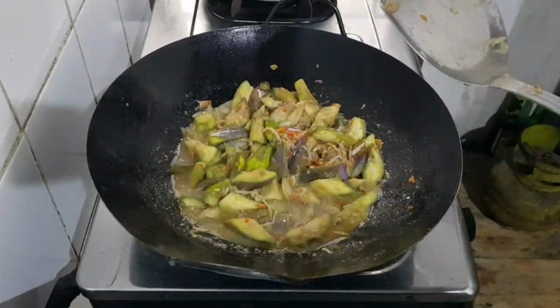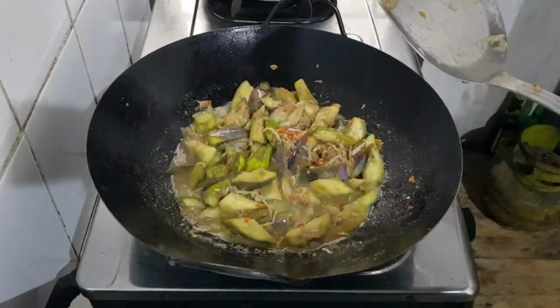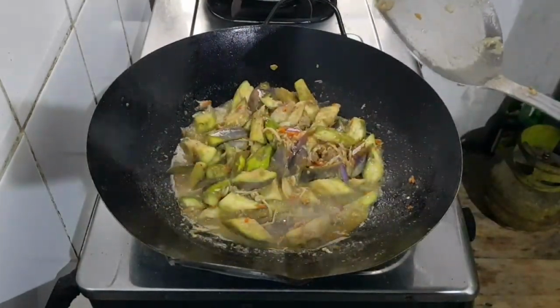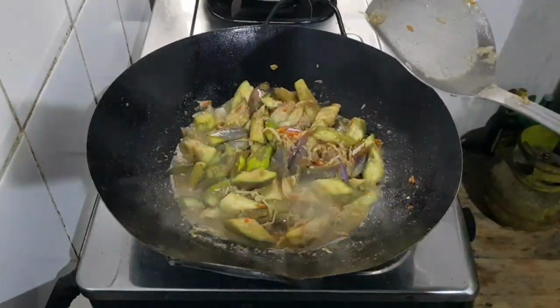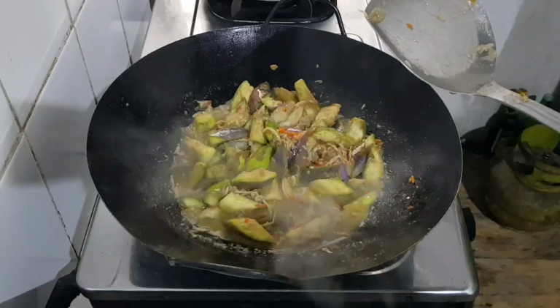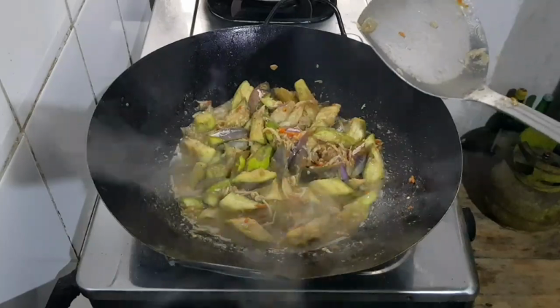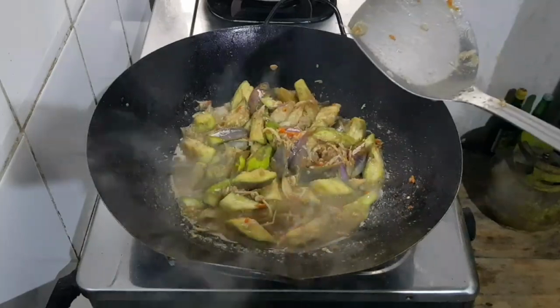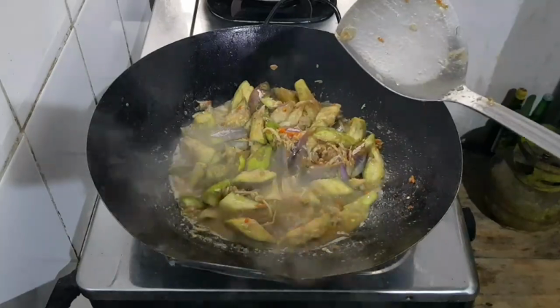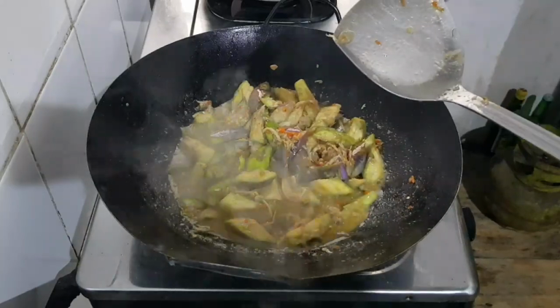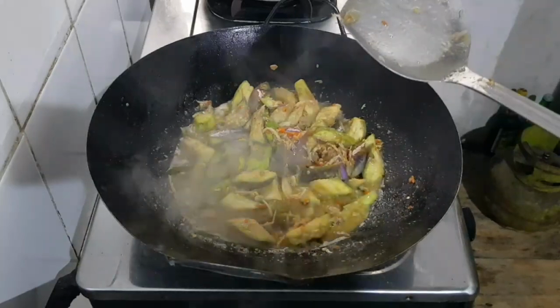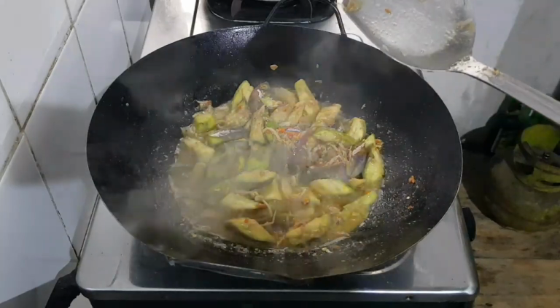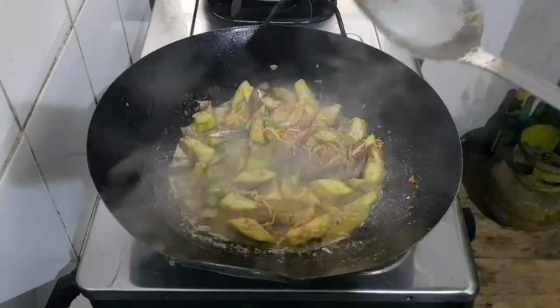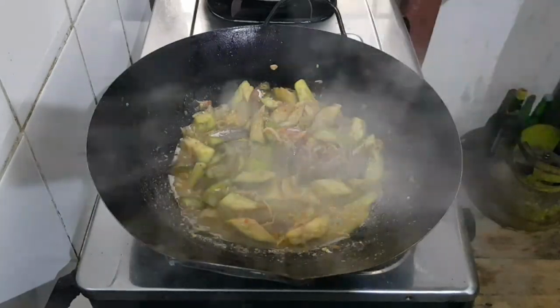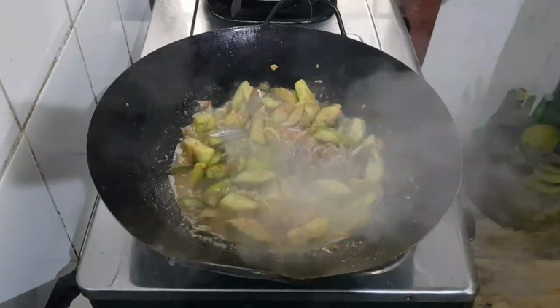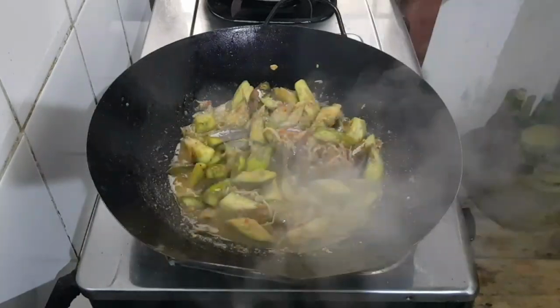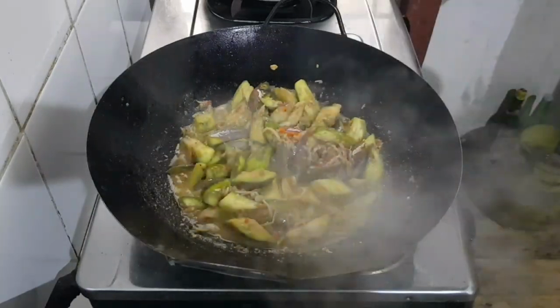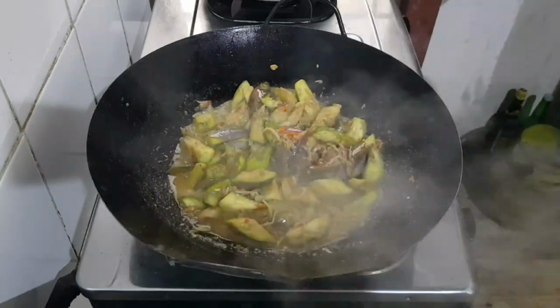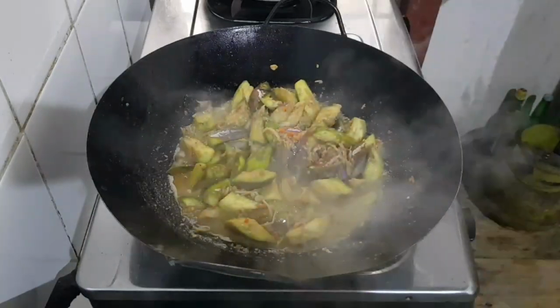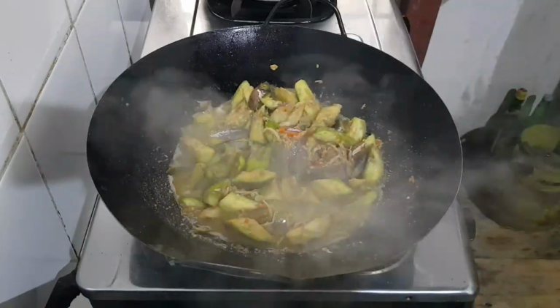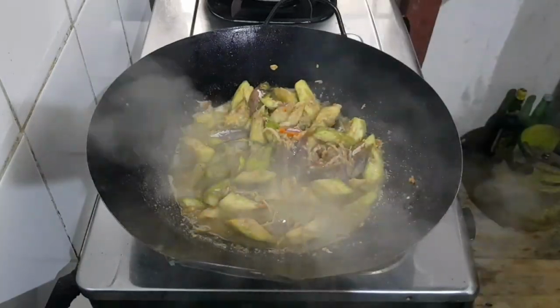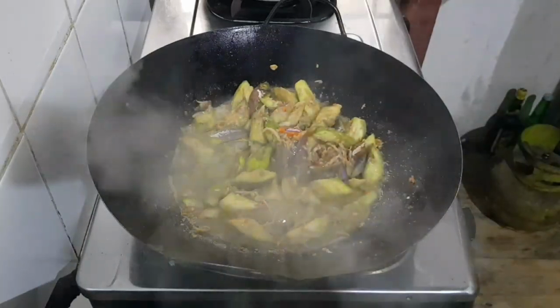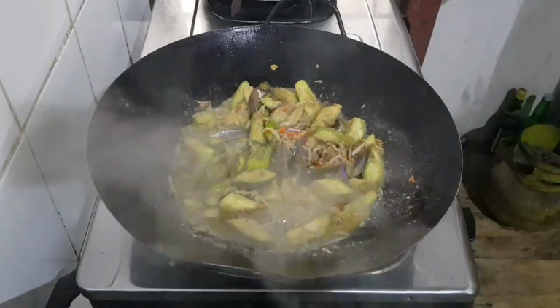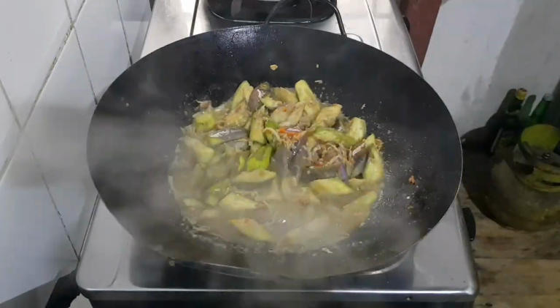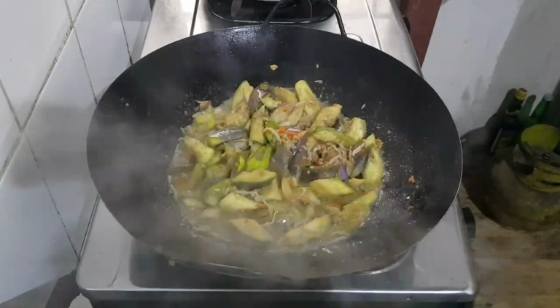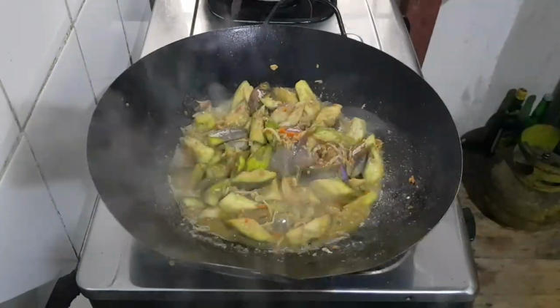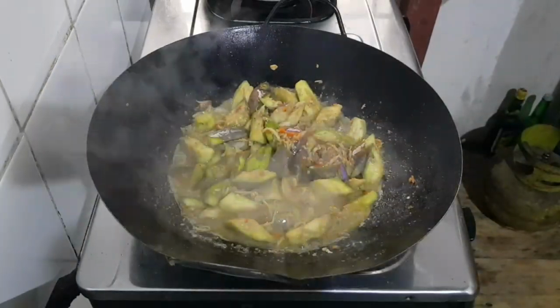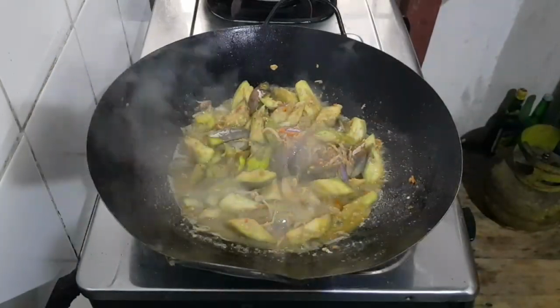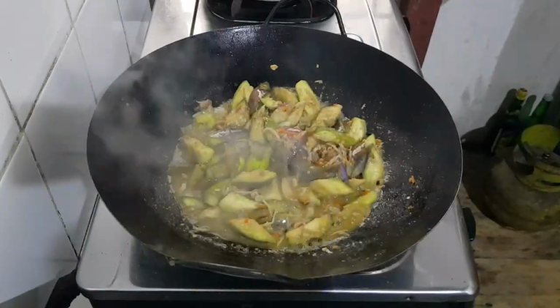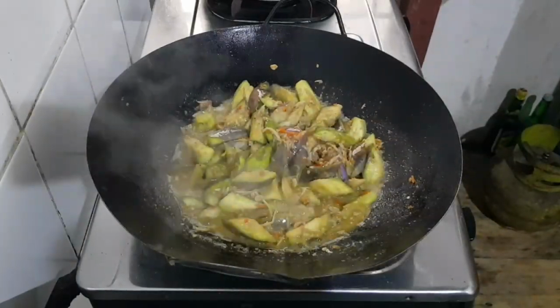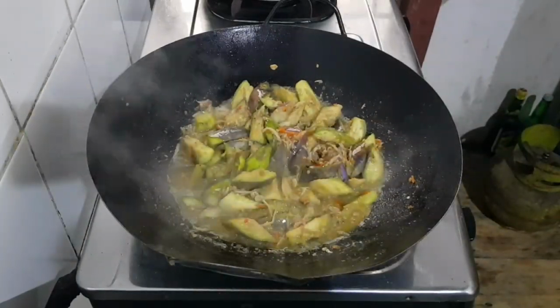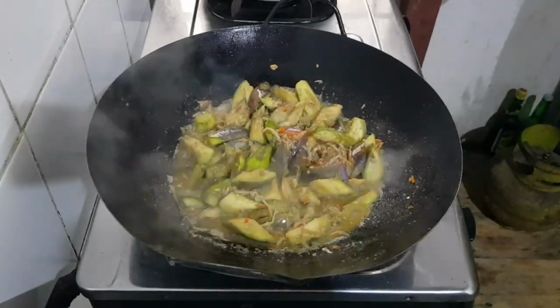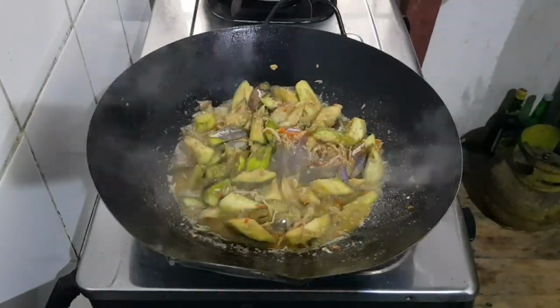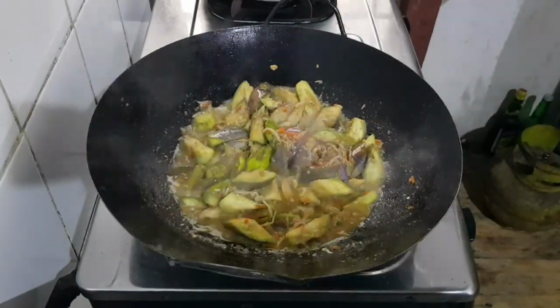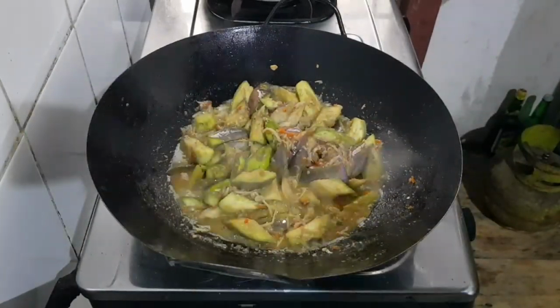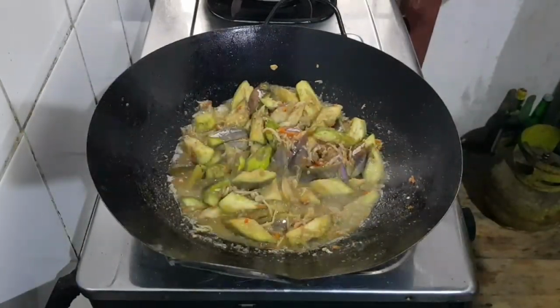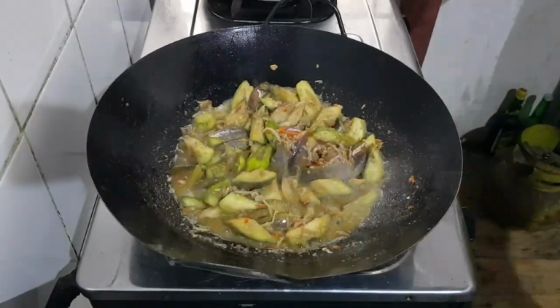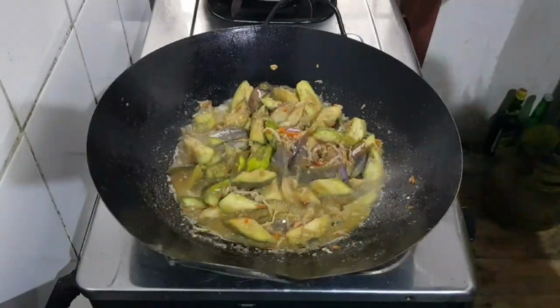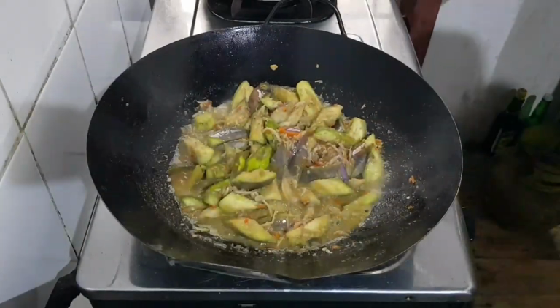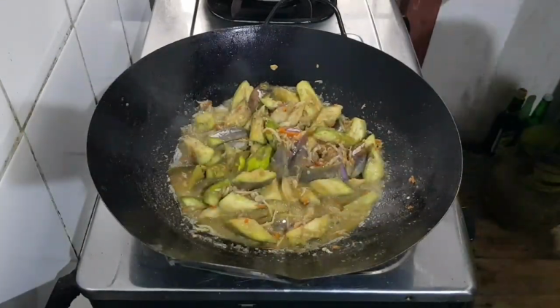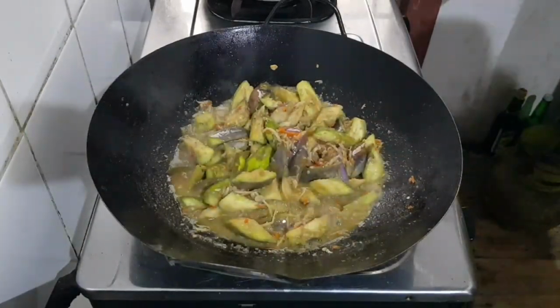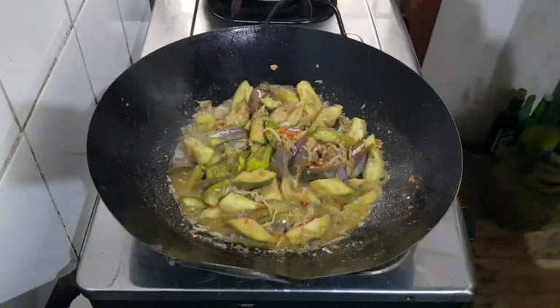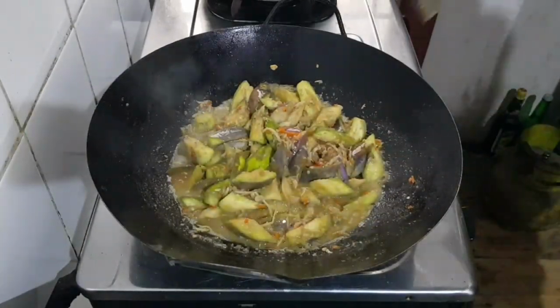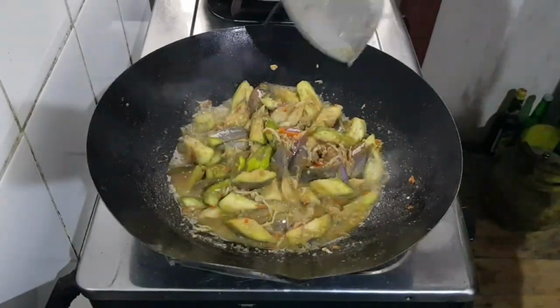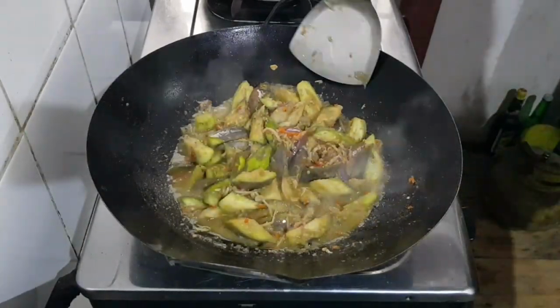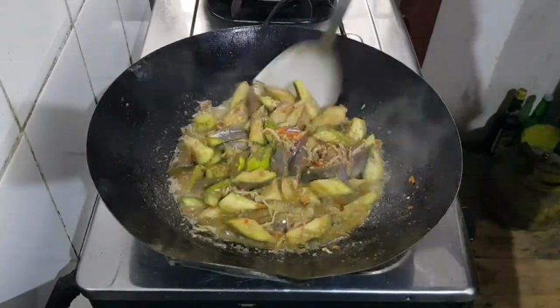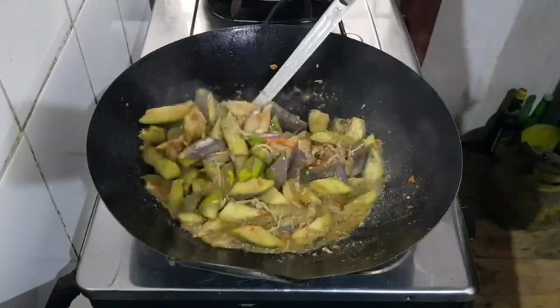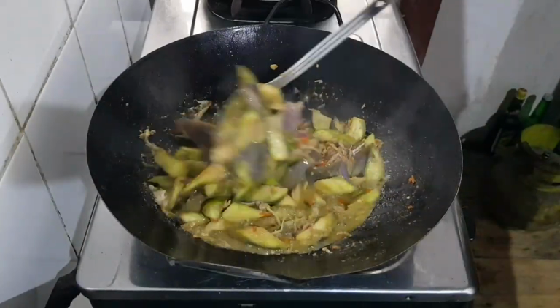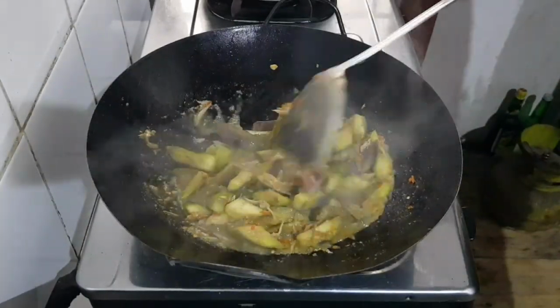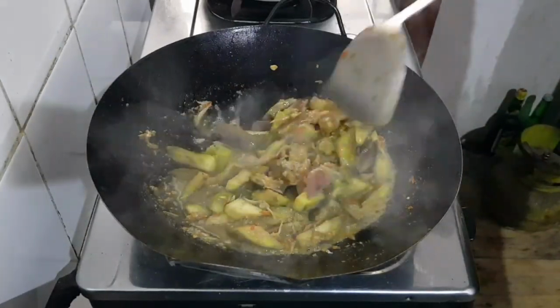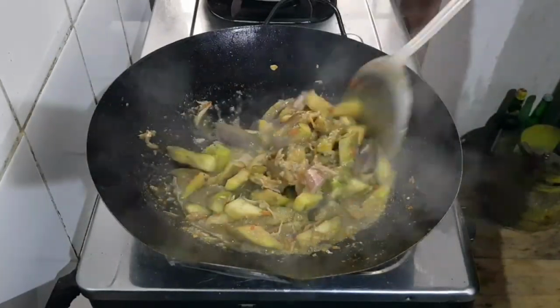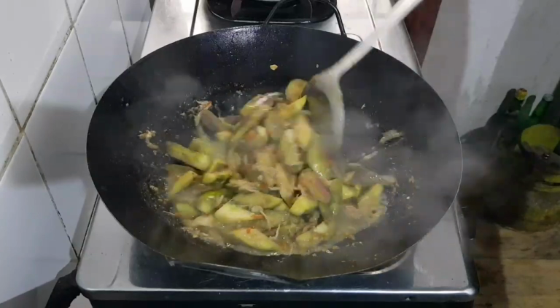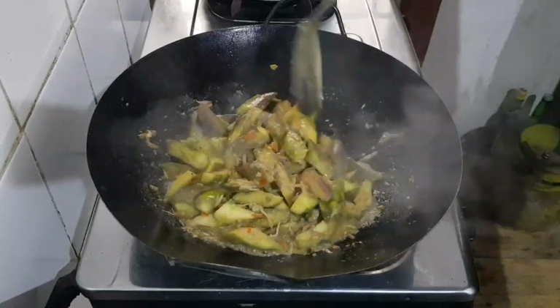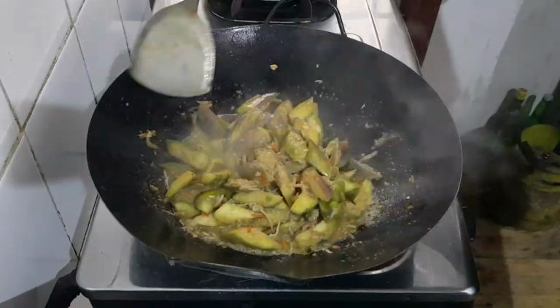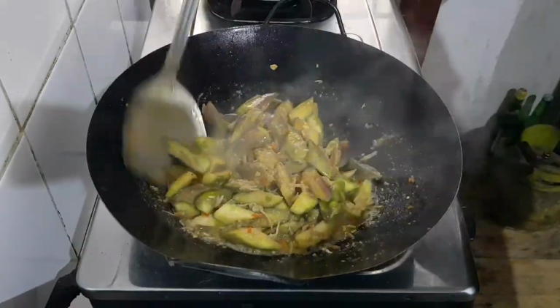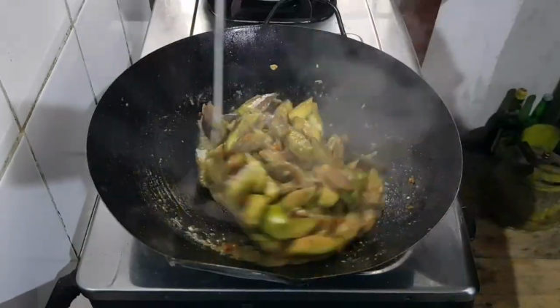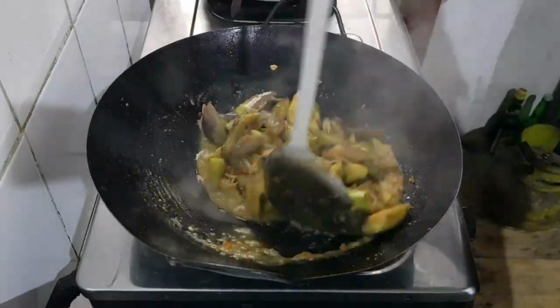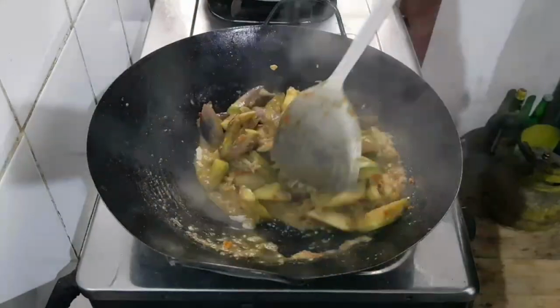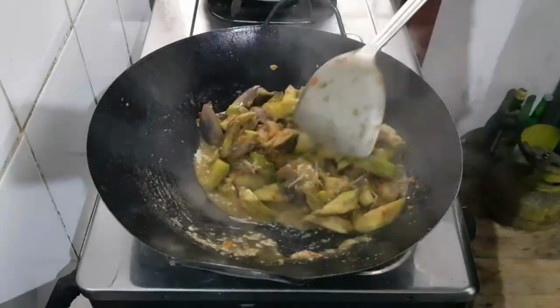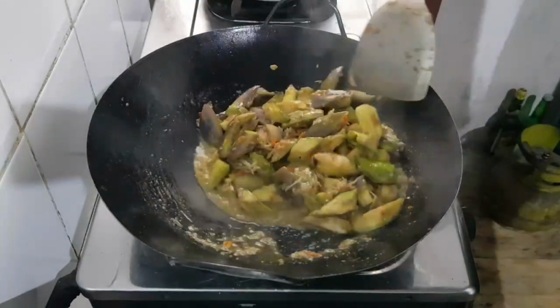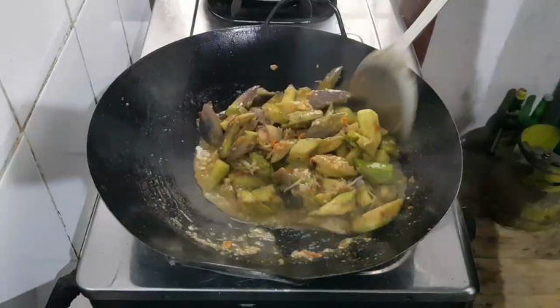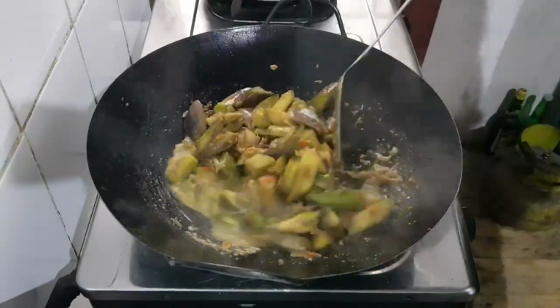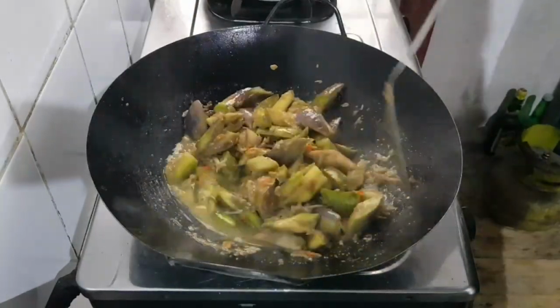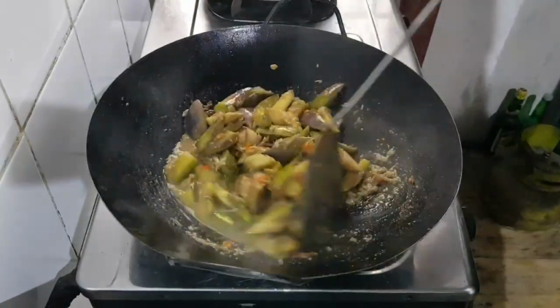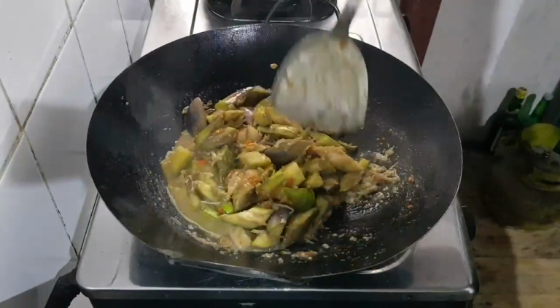Then we put the chicken in the bowl. We'll pour the chicken. It's so good to put the chicken in this bowl. It's the best to put the chicken in the bowl. I like it. Thank you.